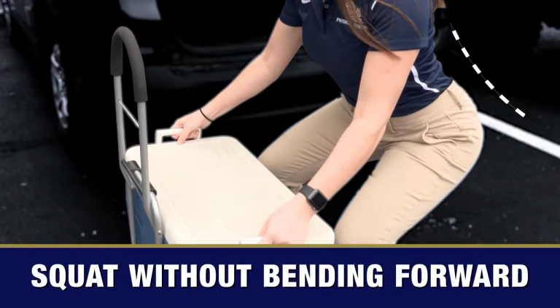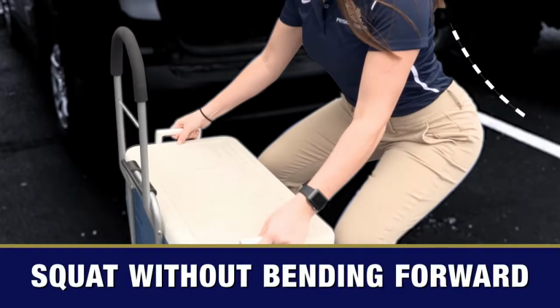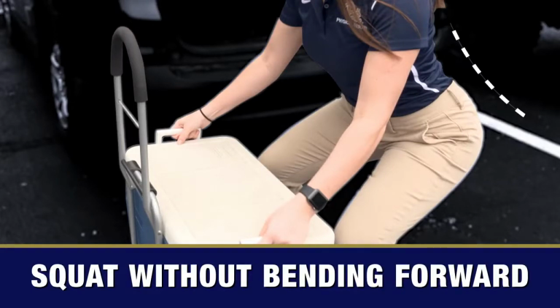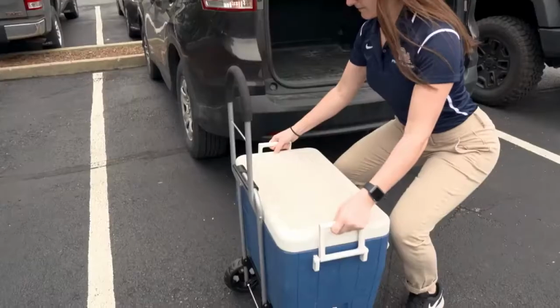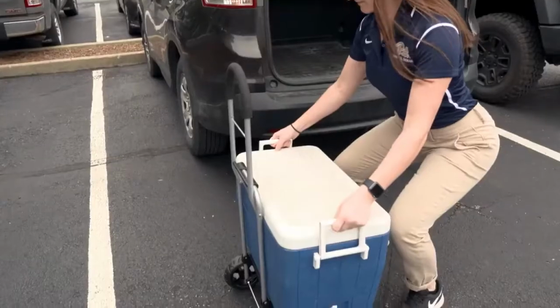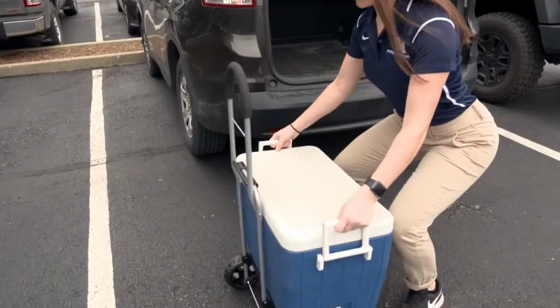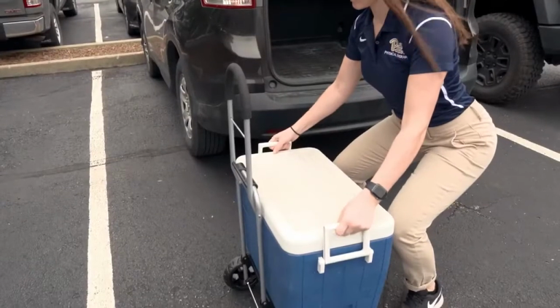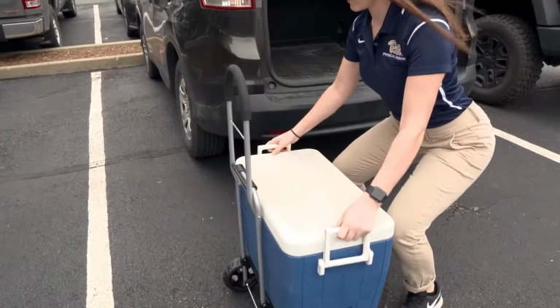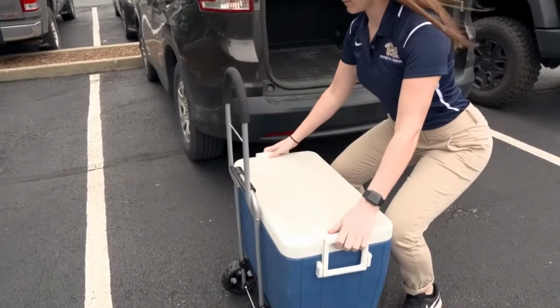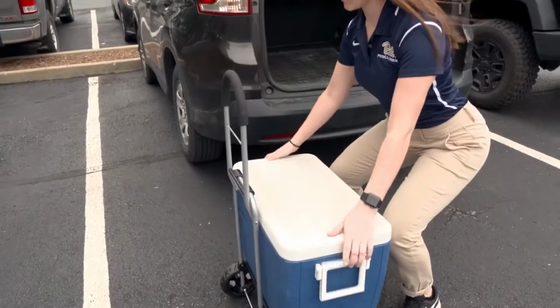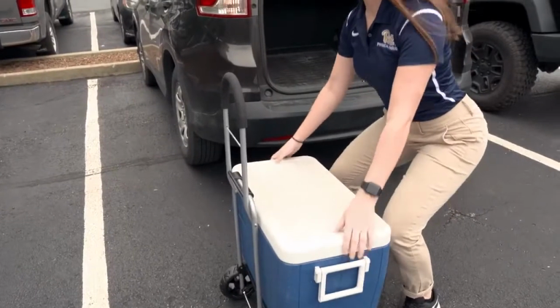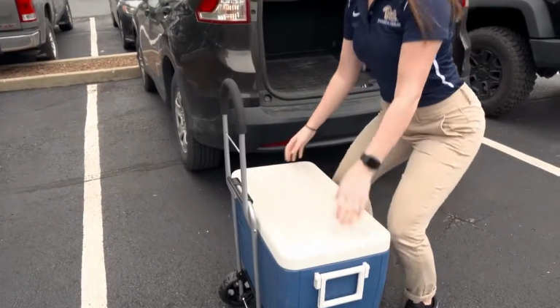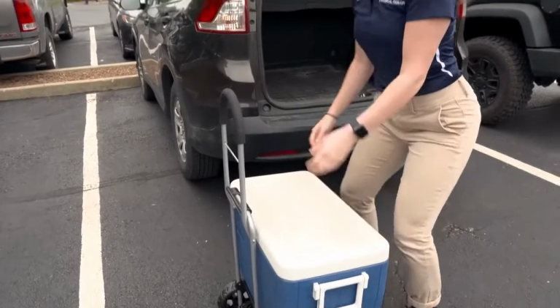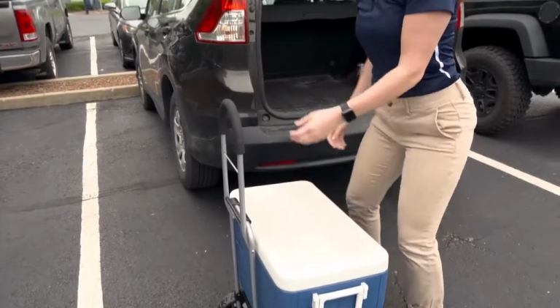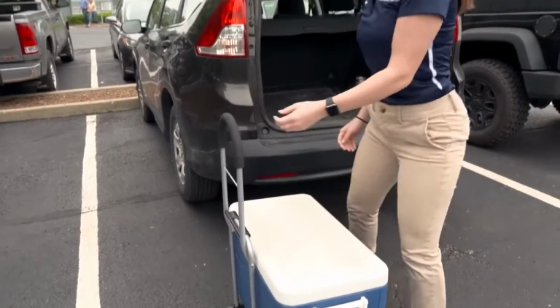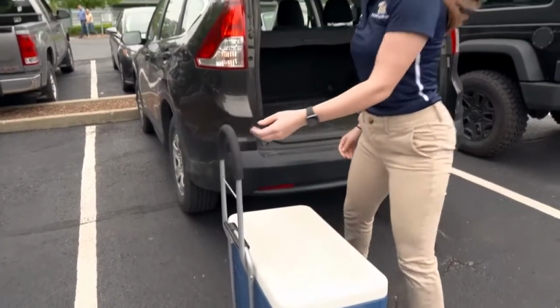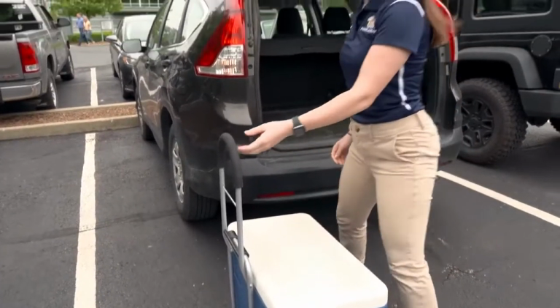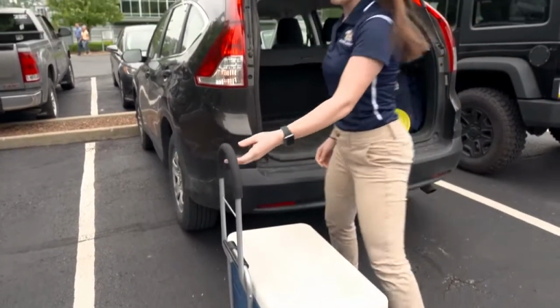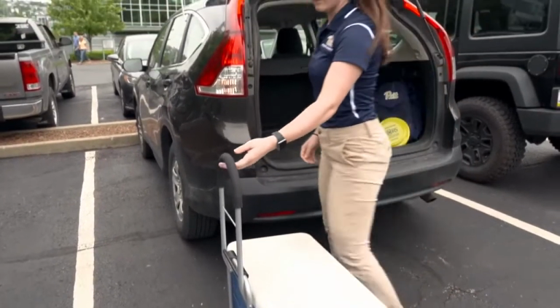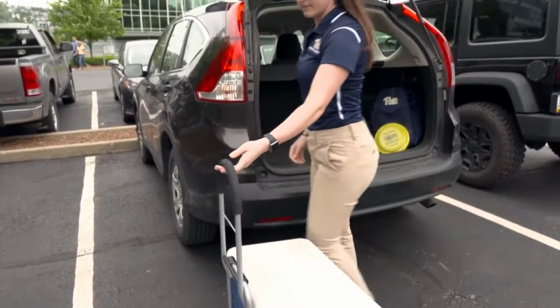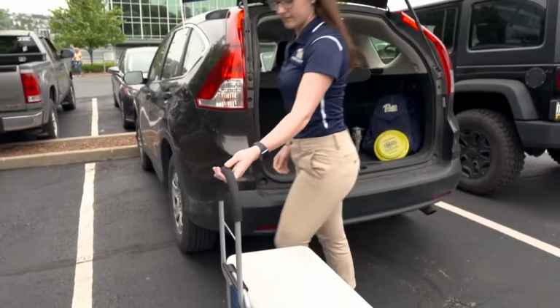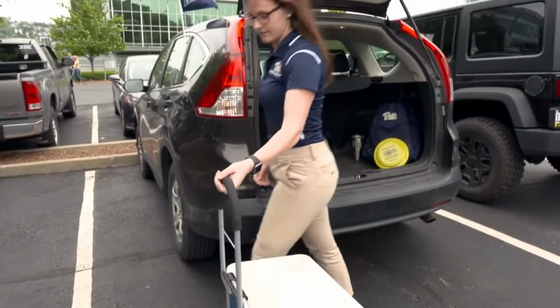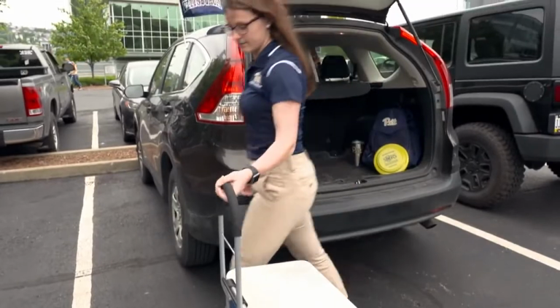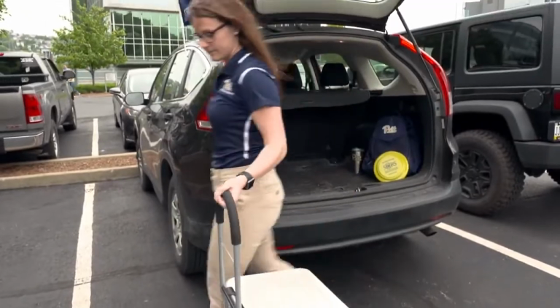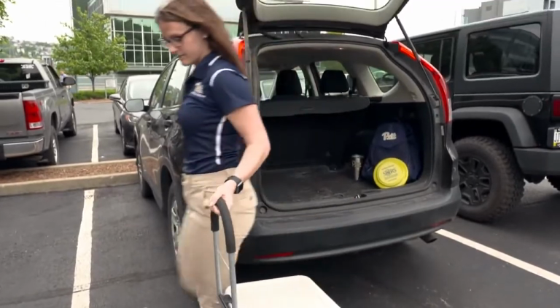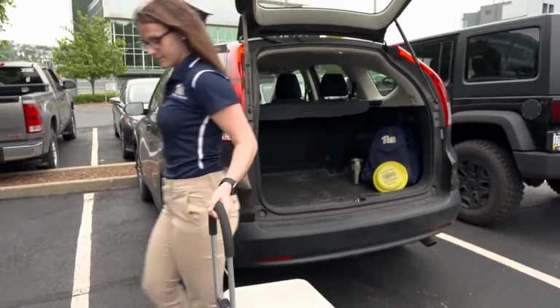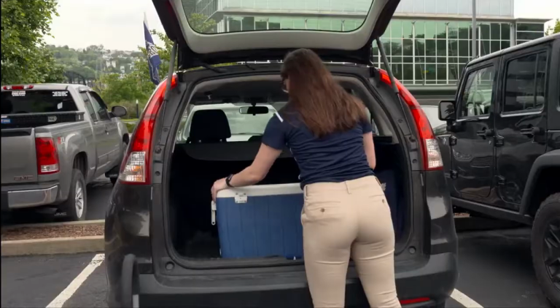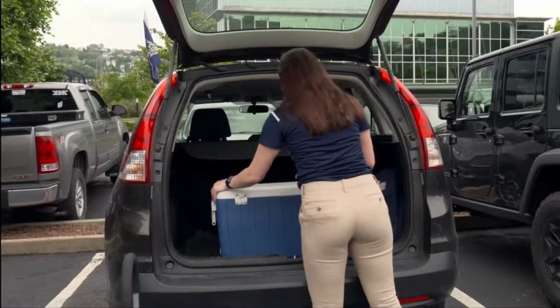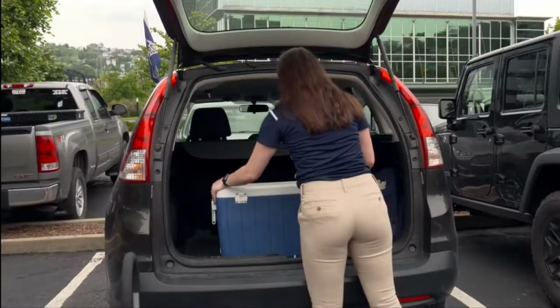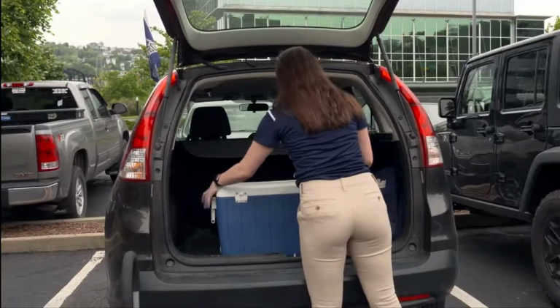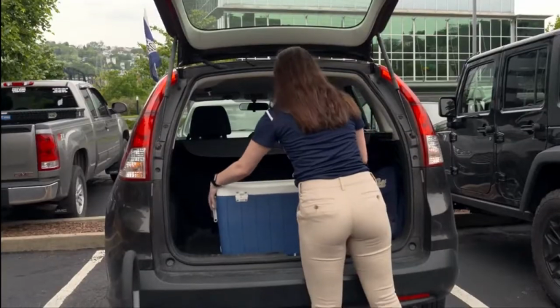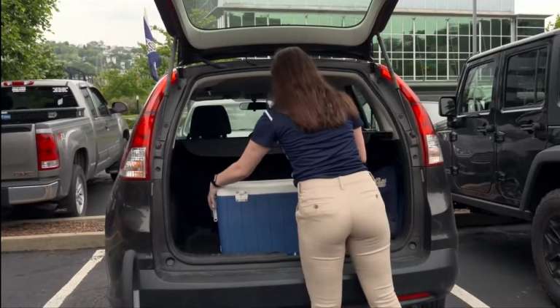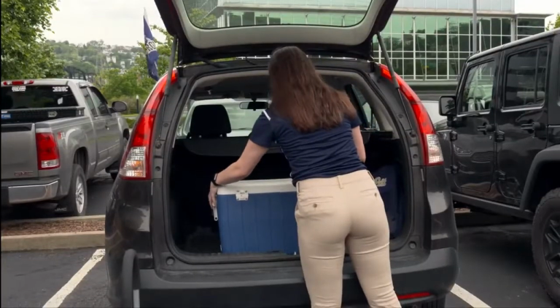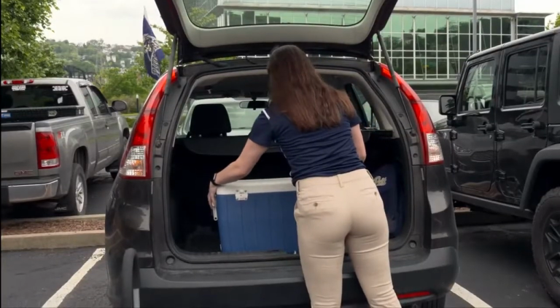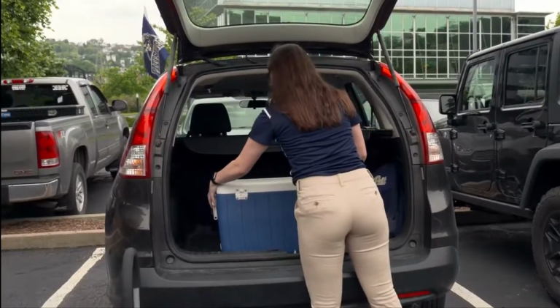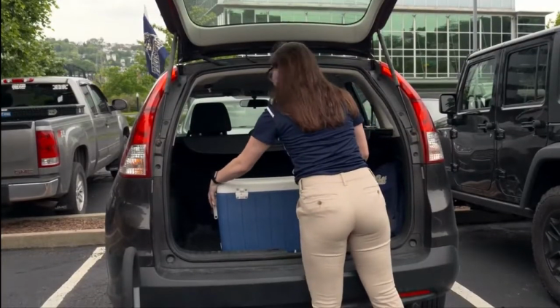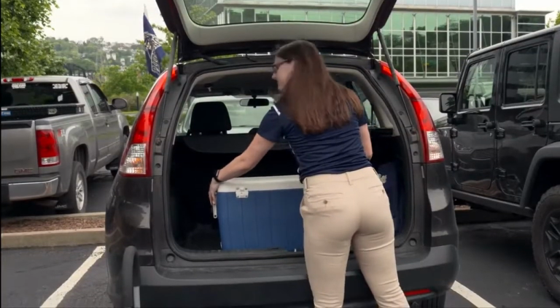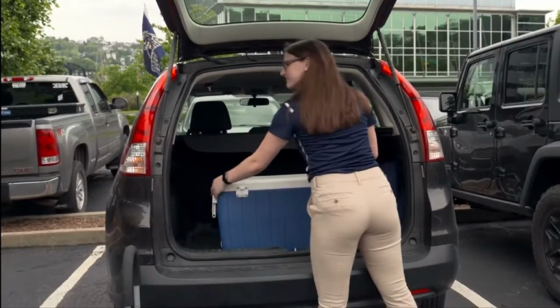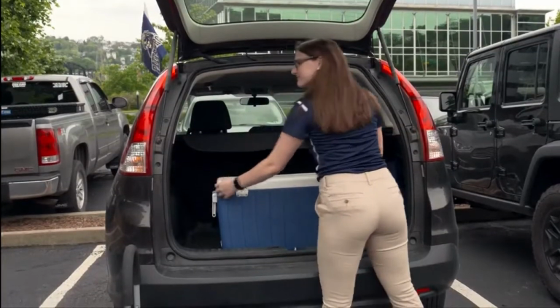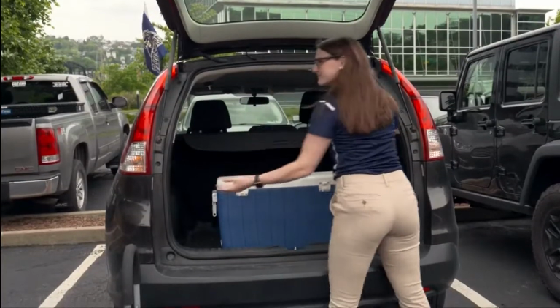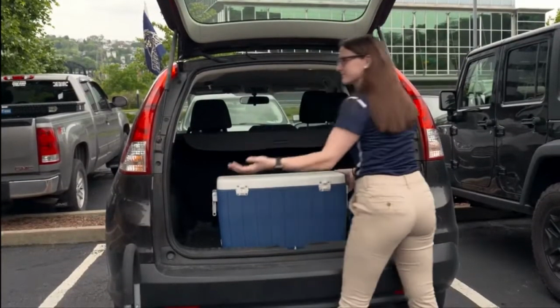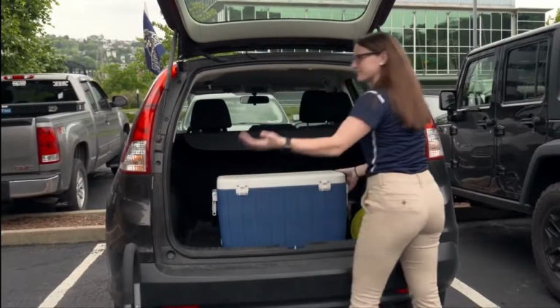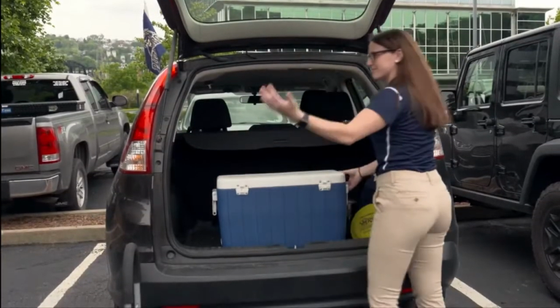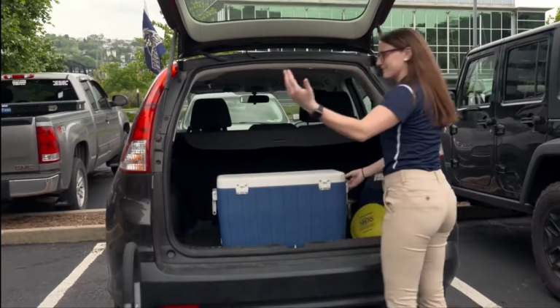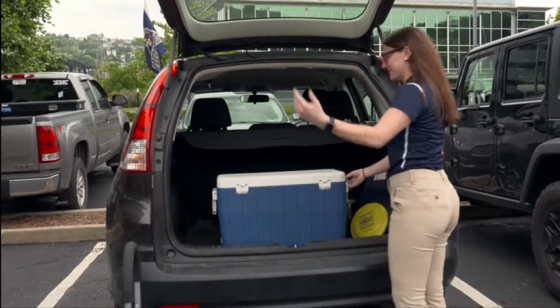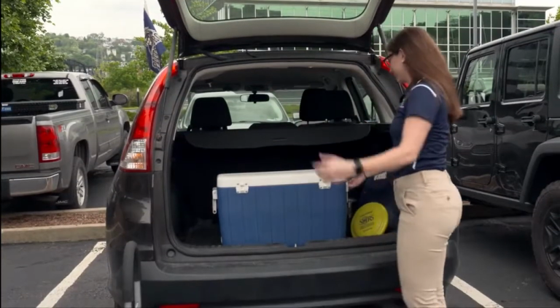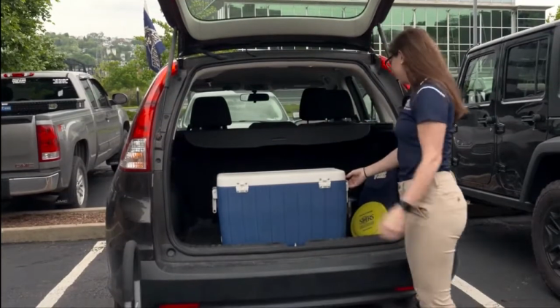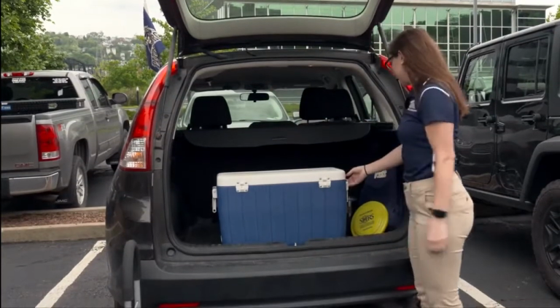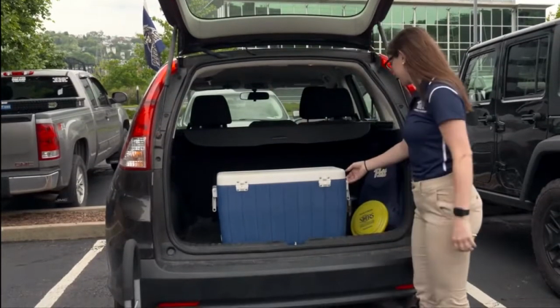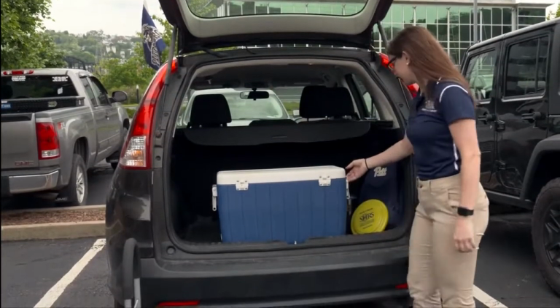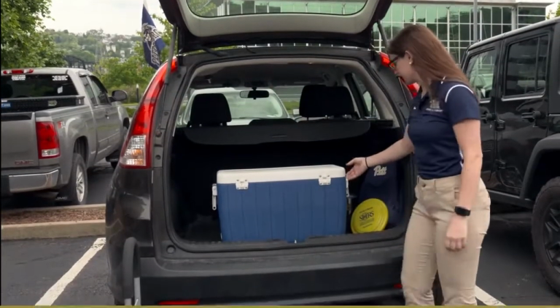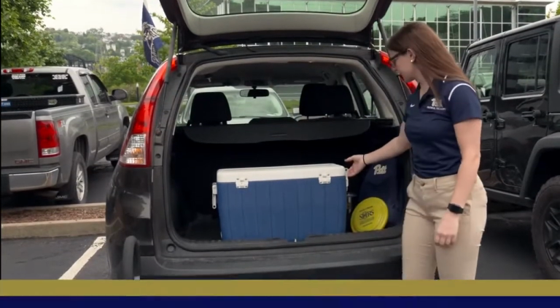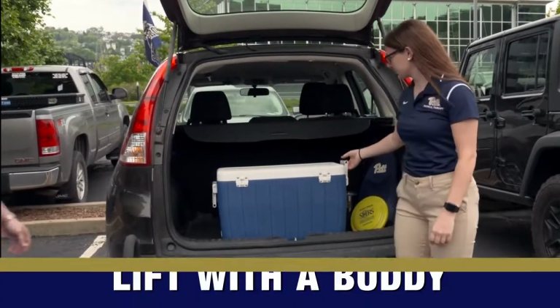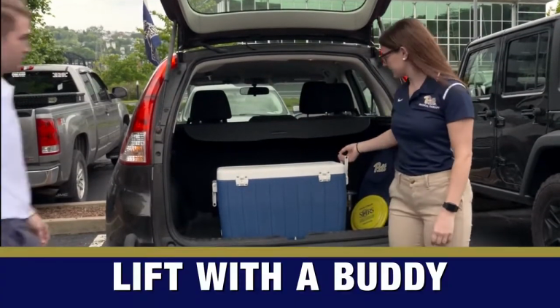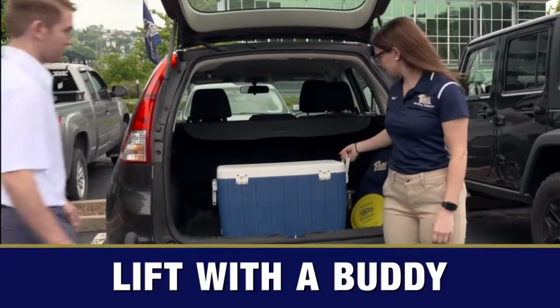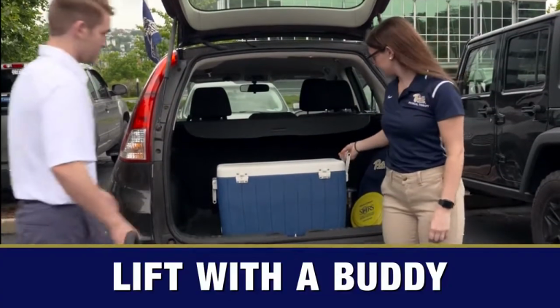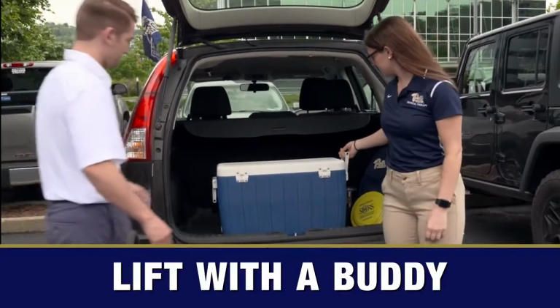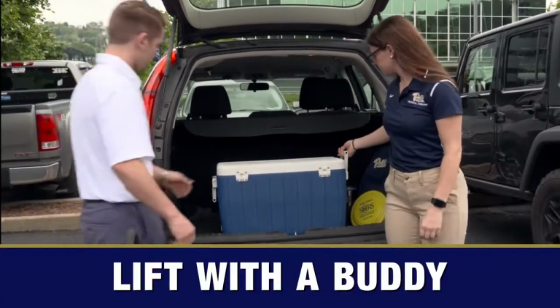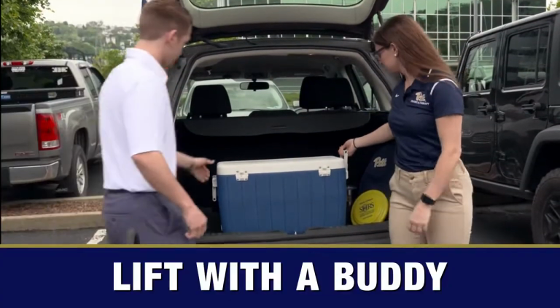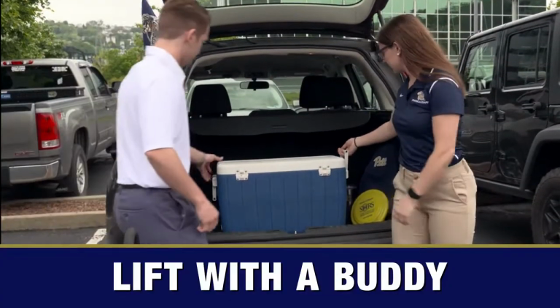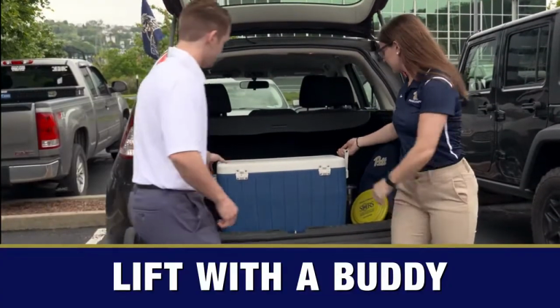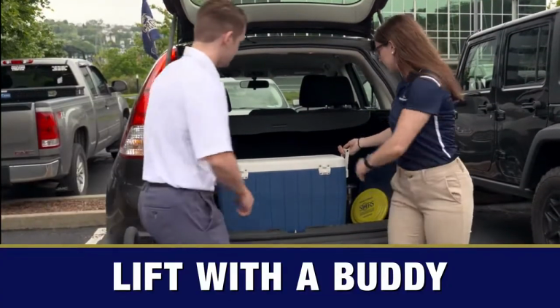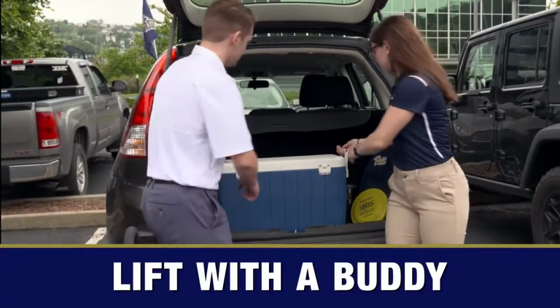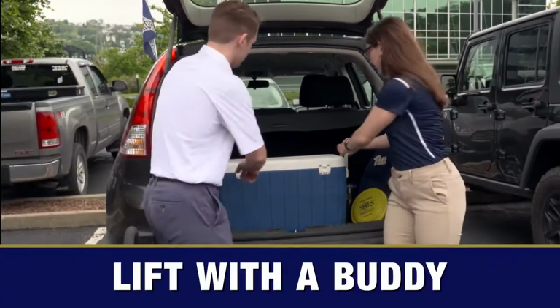And remember, it's always best to take a minute to plan your move, size up the load, and if it's too bulky or heavy to lift alone, get a buddy.